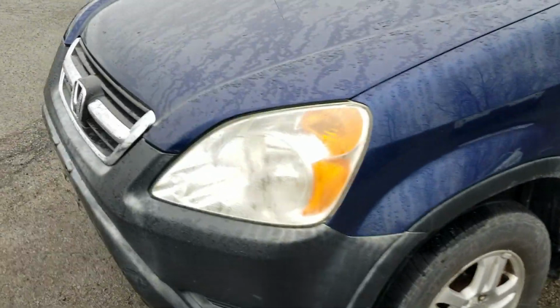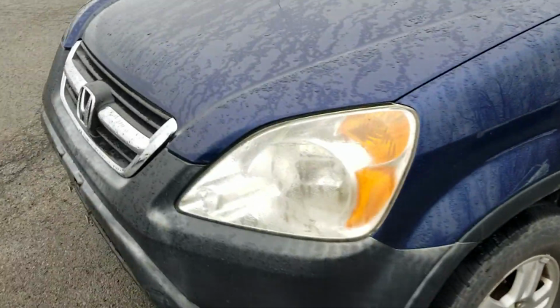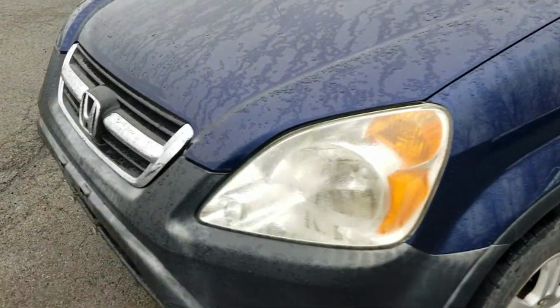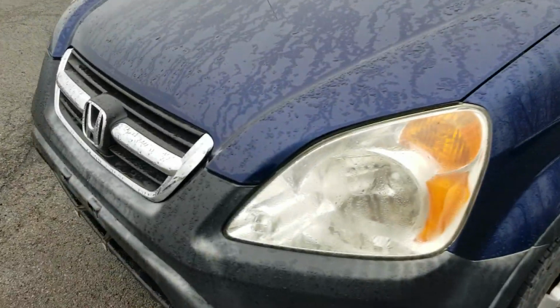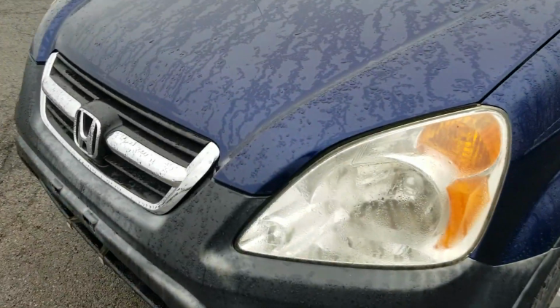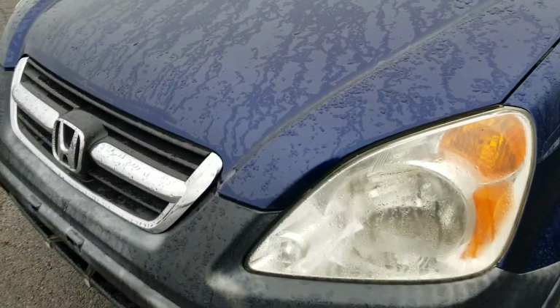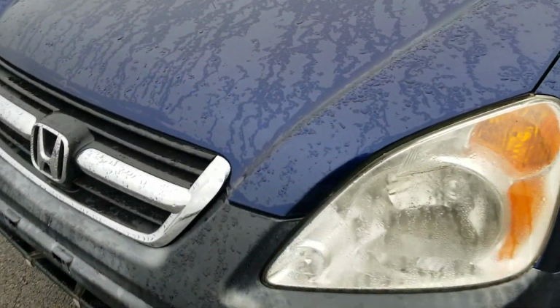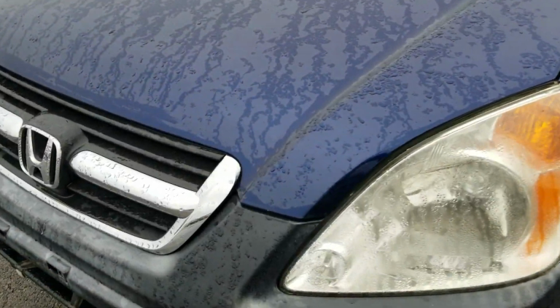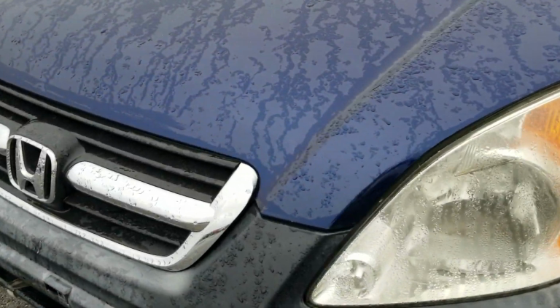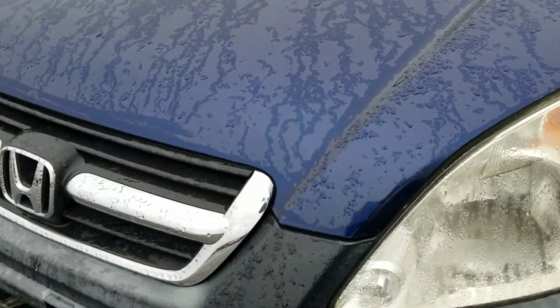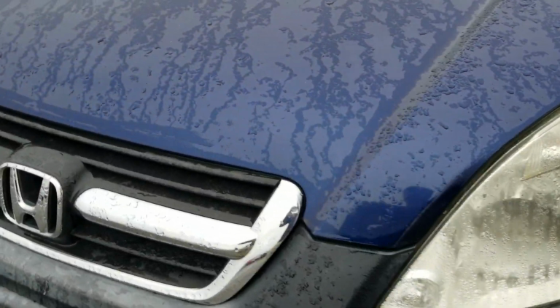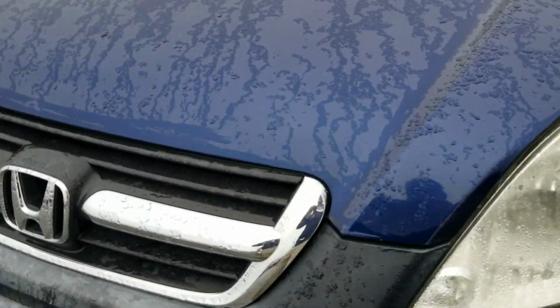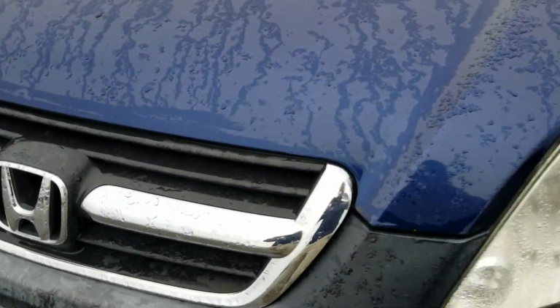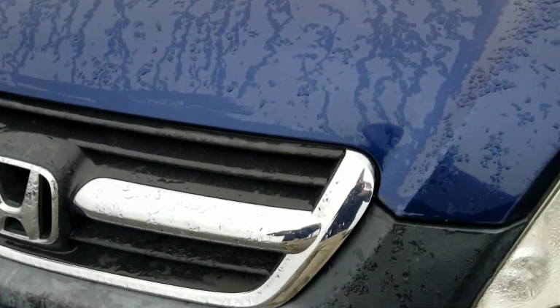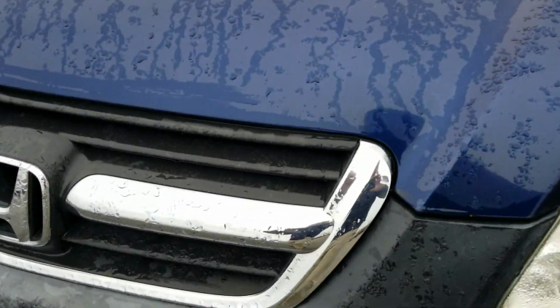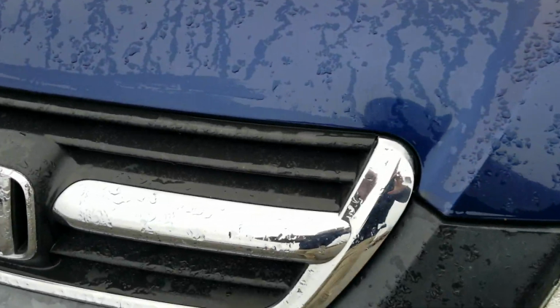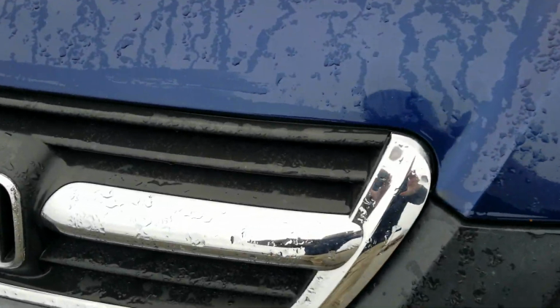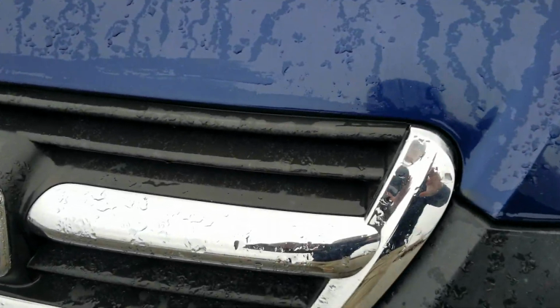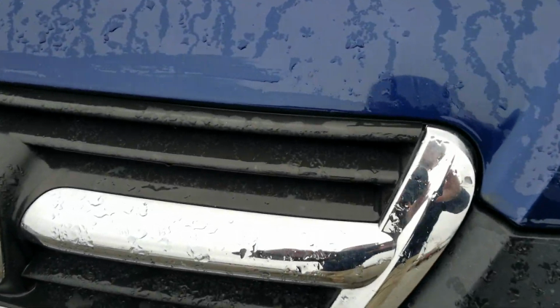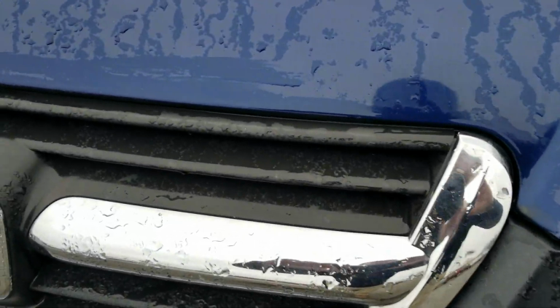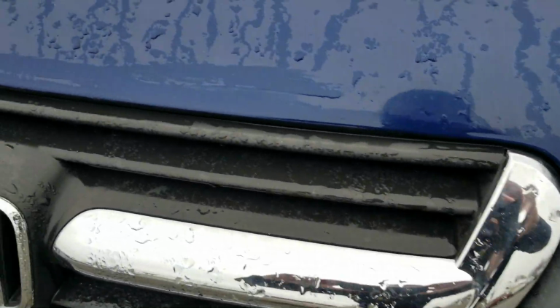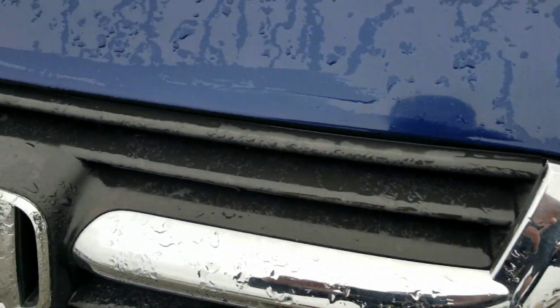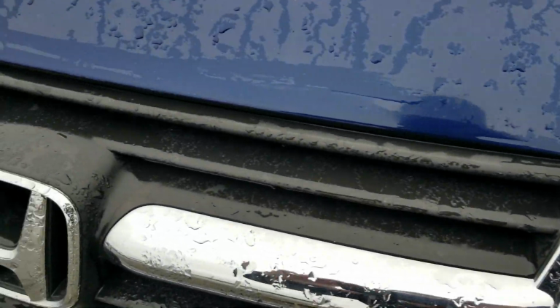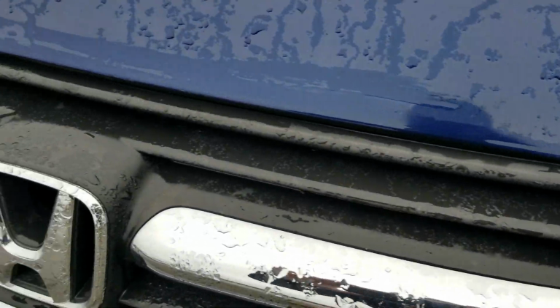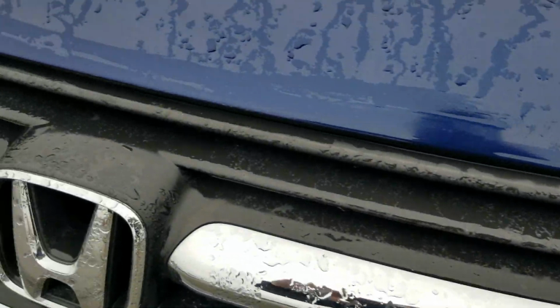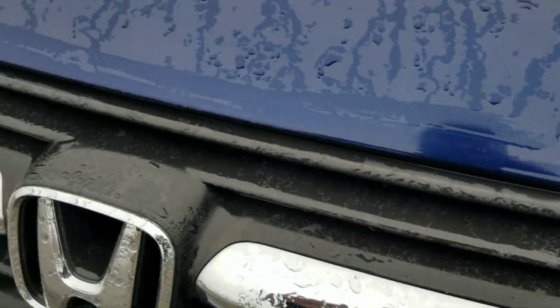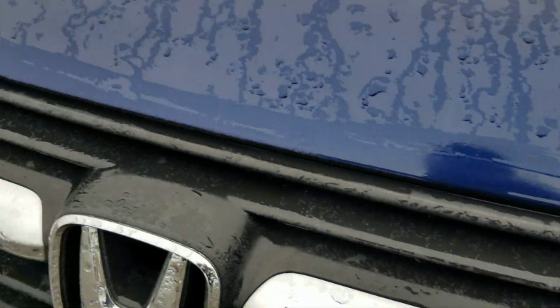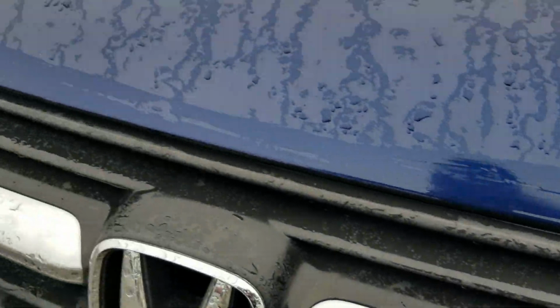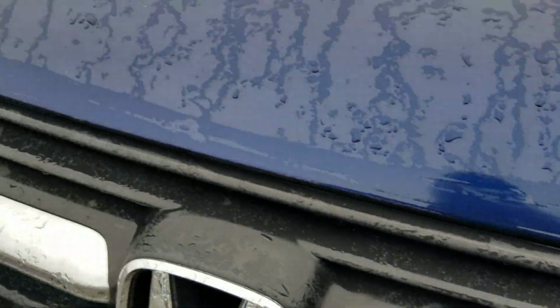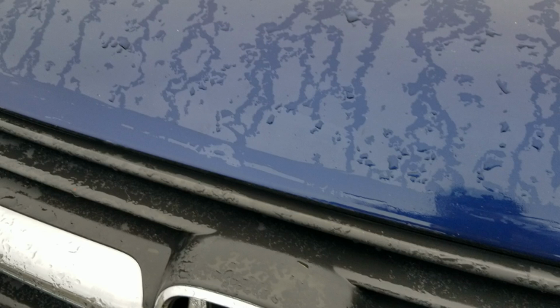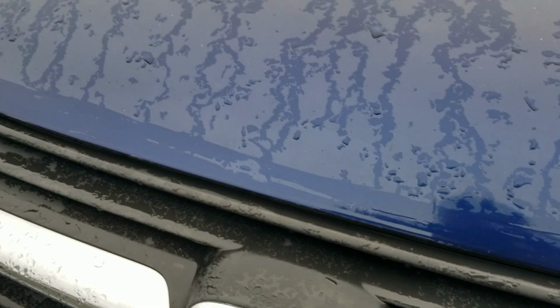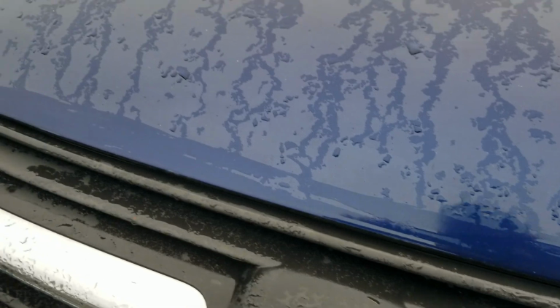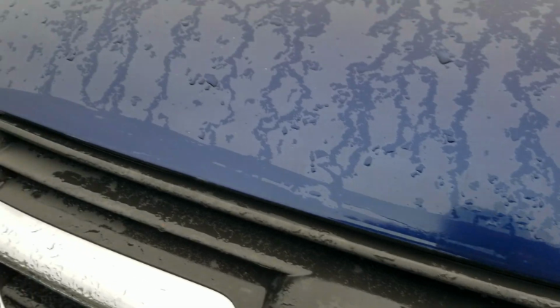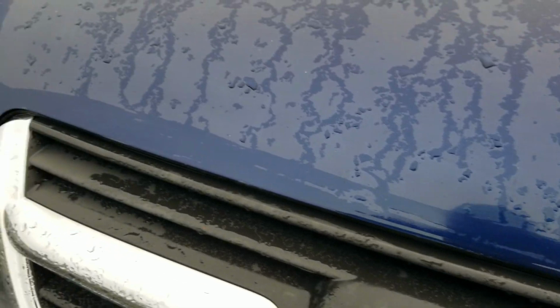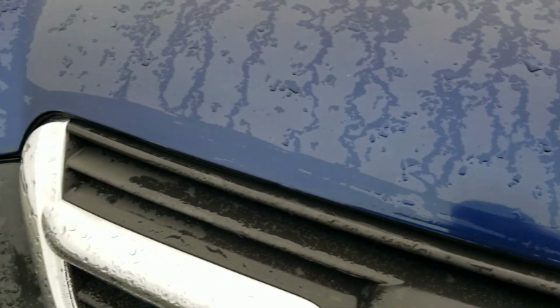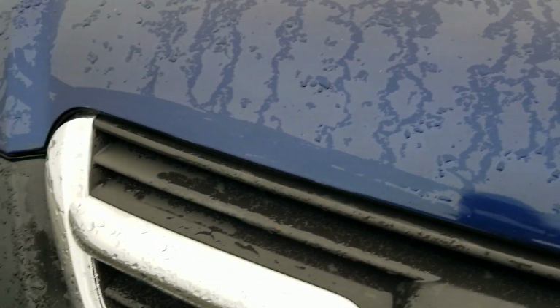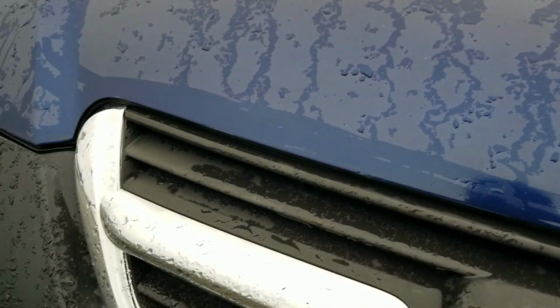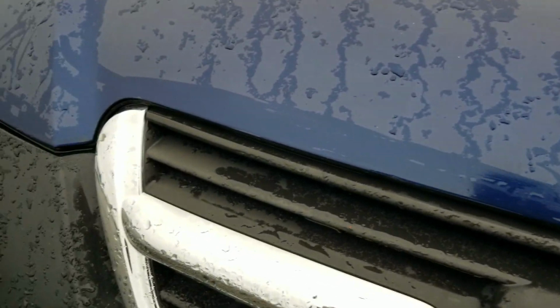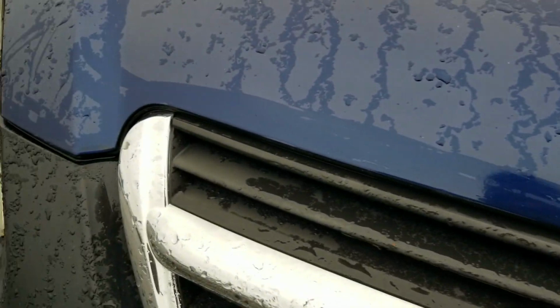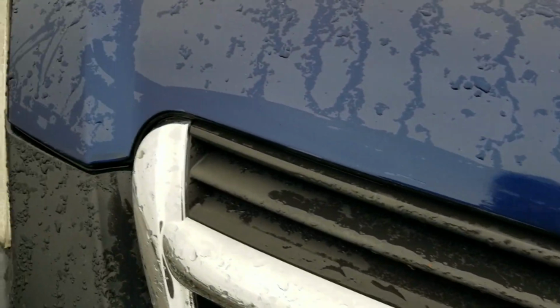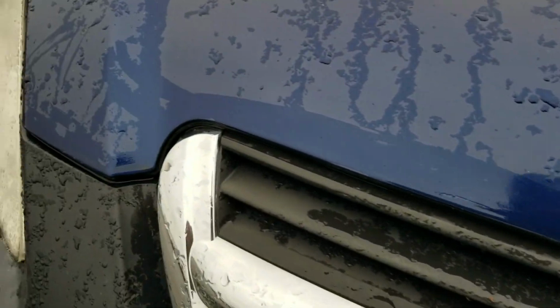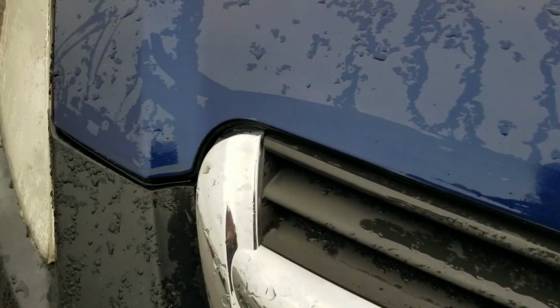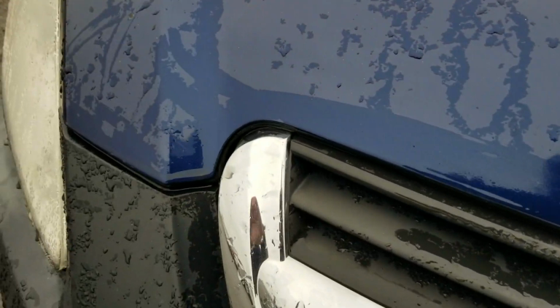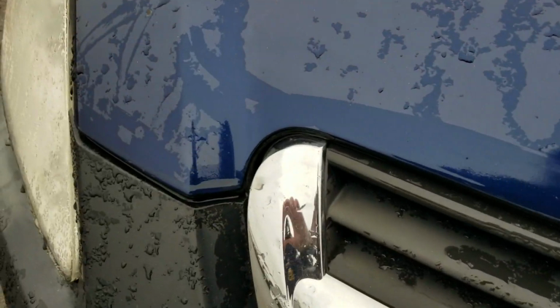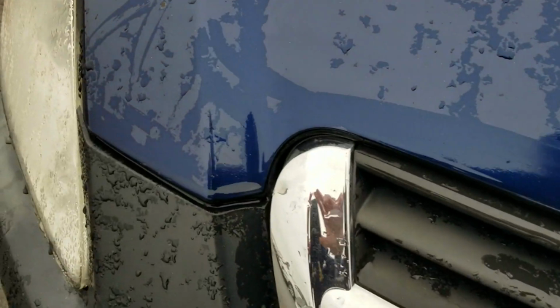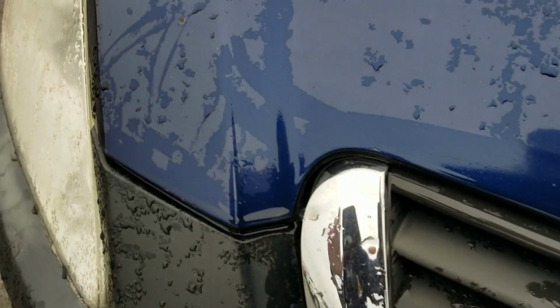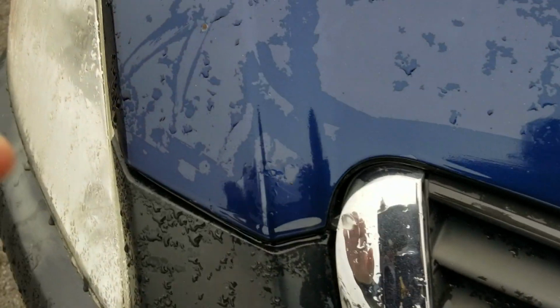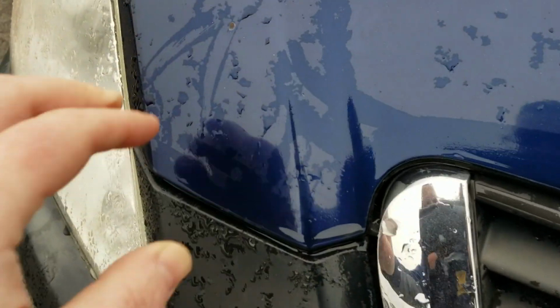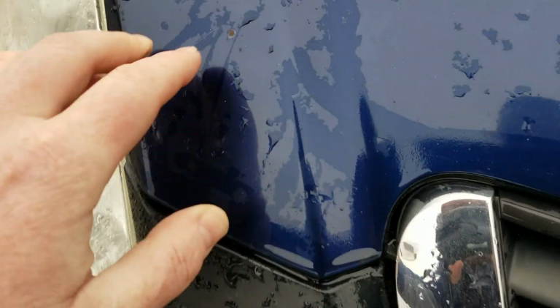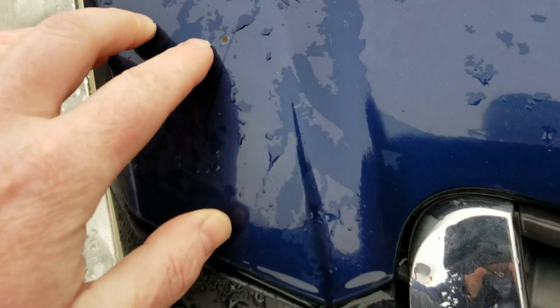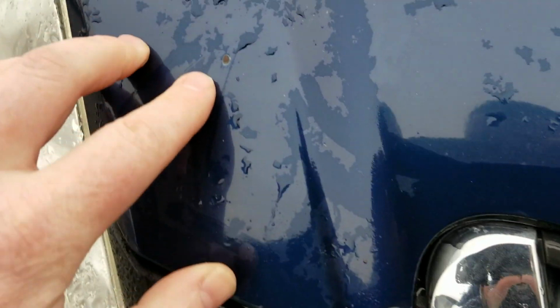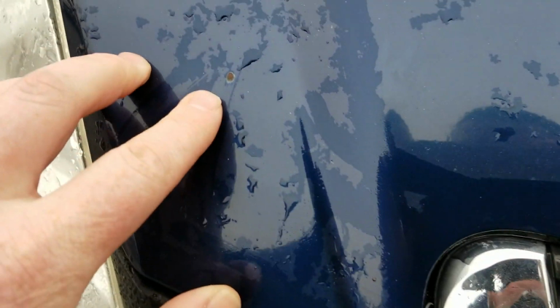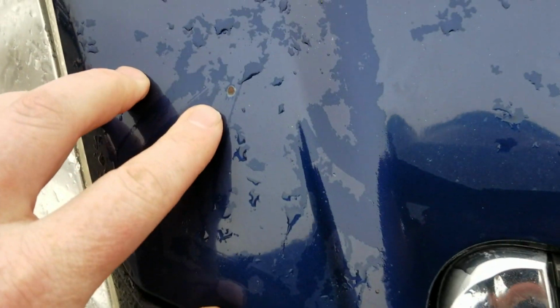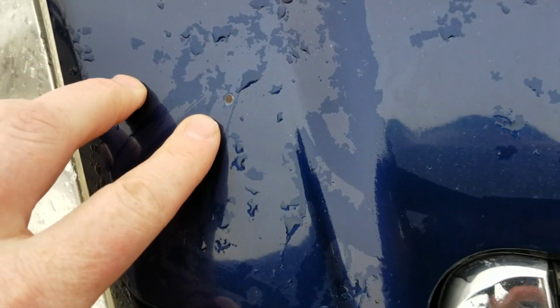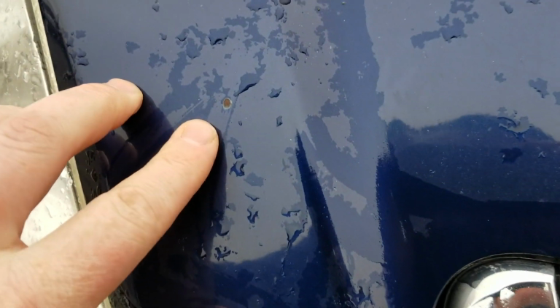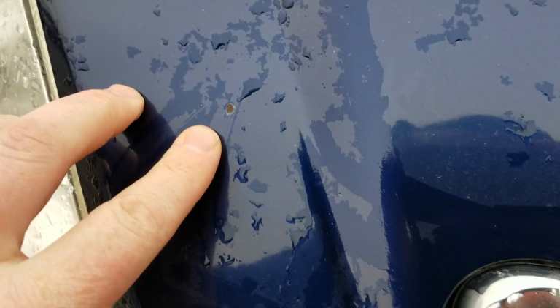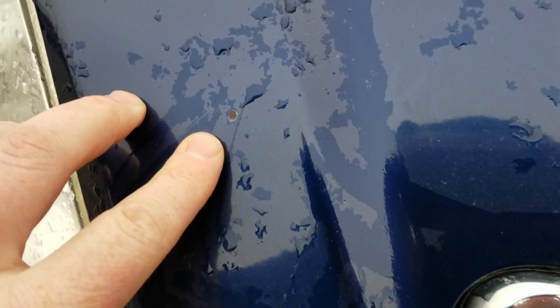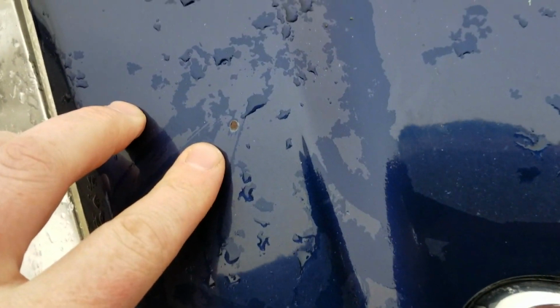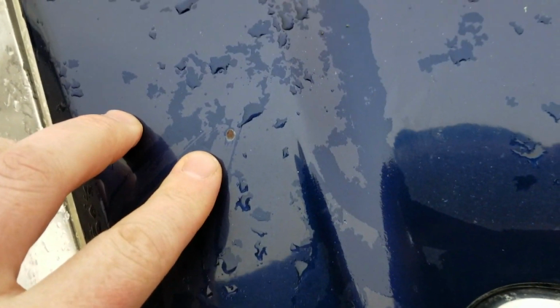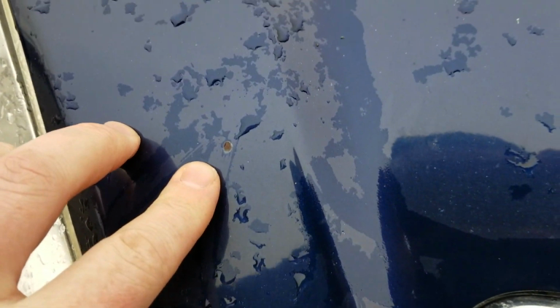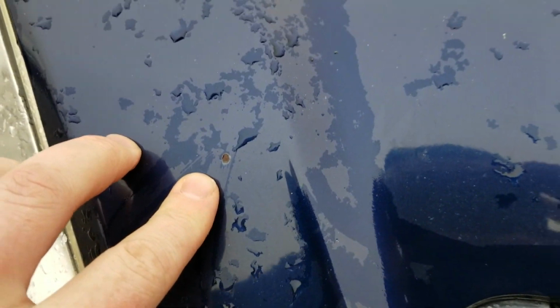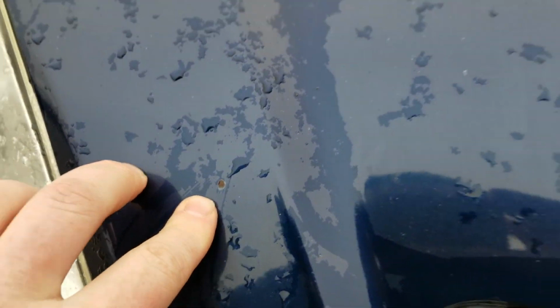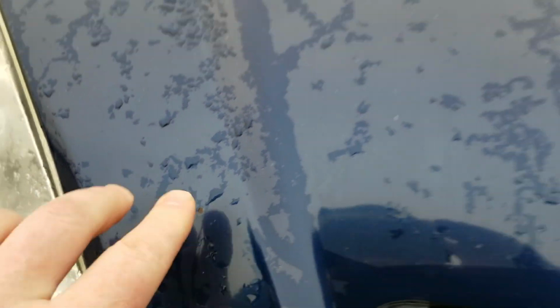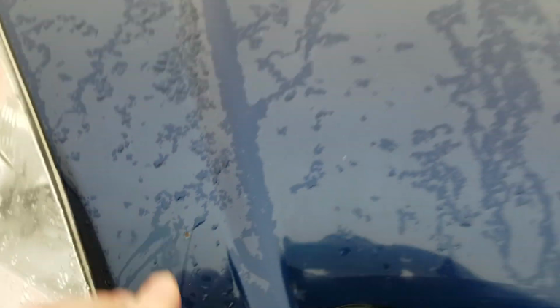We'll start off here at the hood. There's no rust or bubbling on the hood, with the exception of a little stone chip right there.